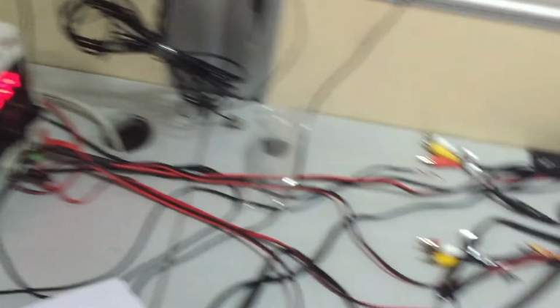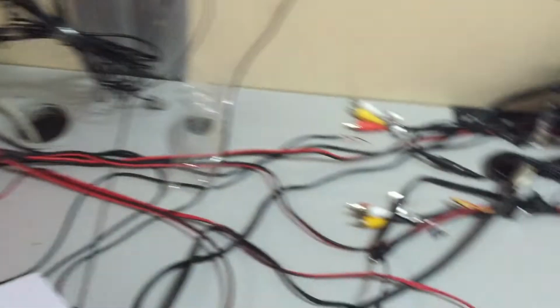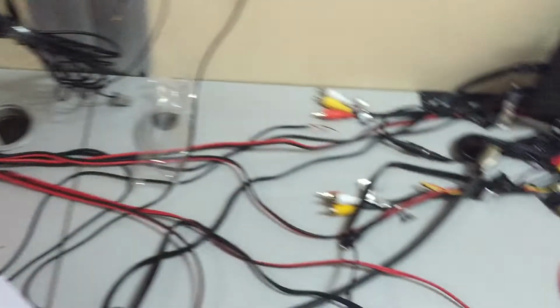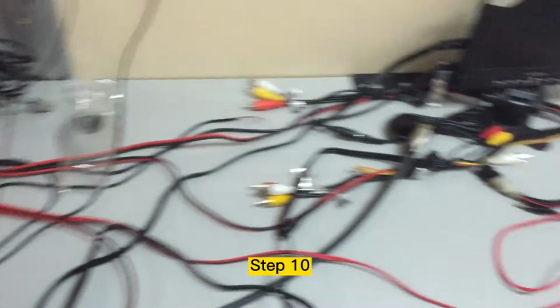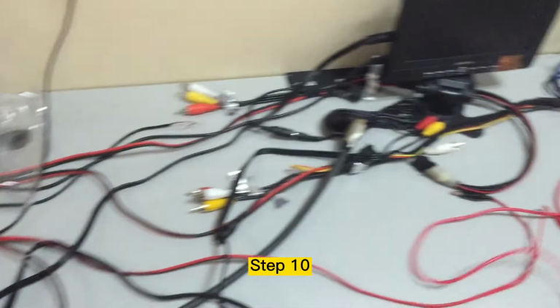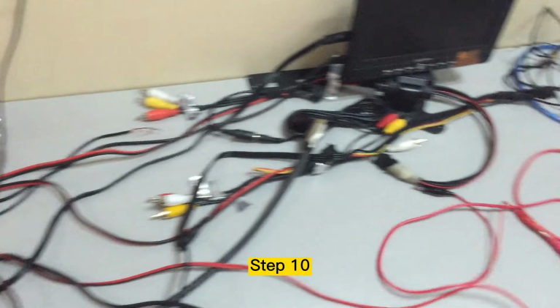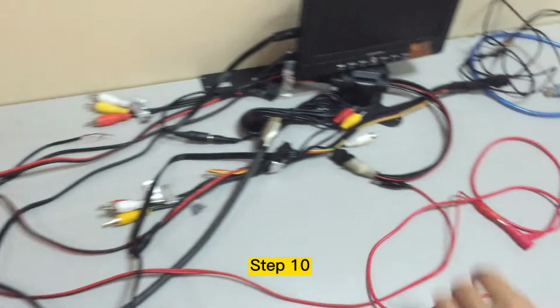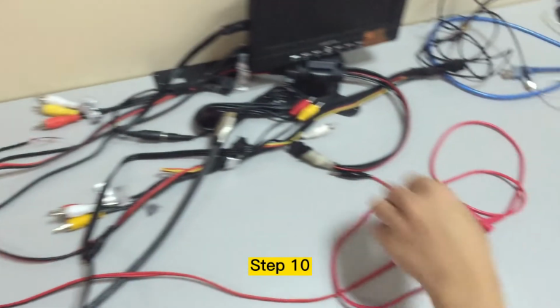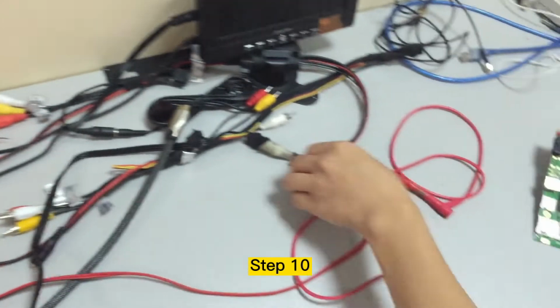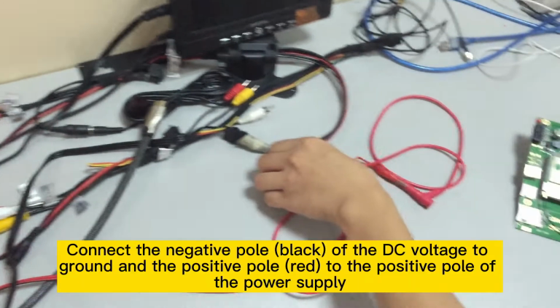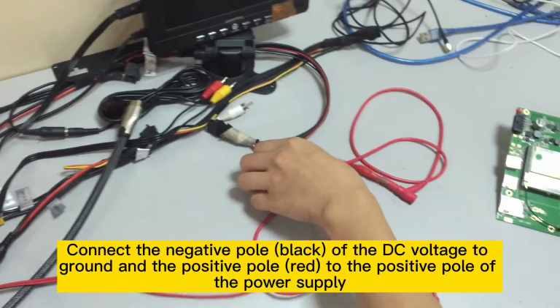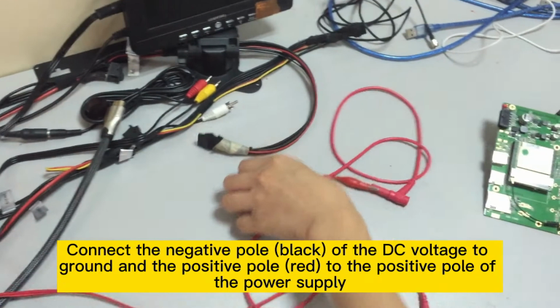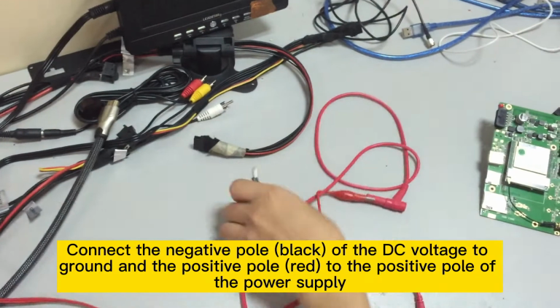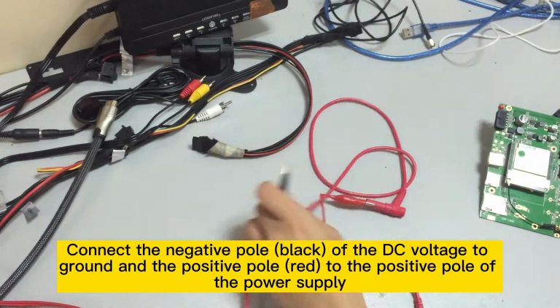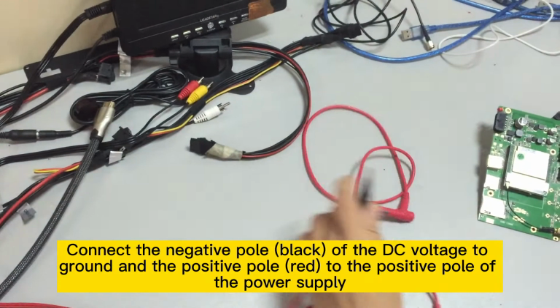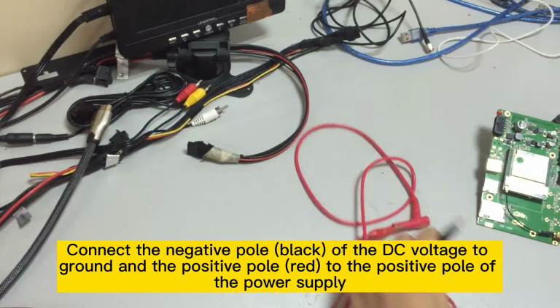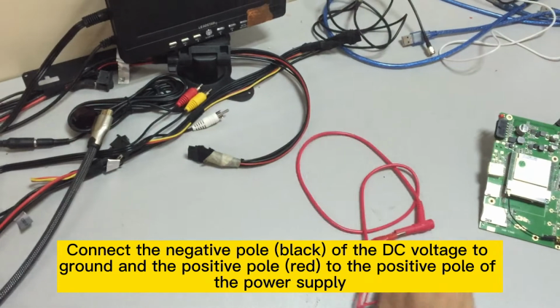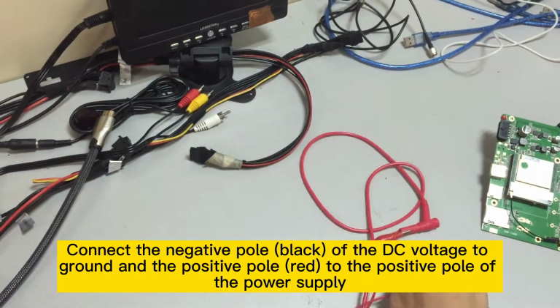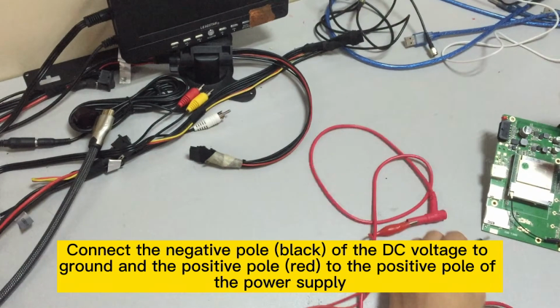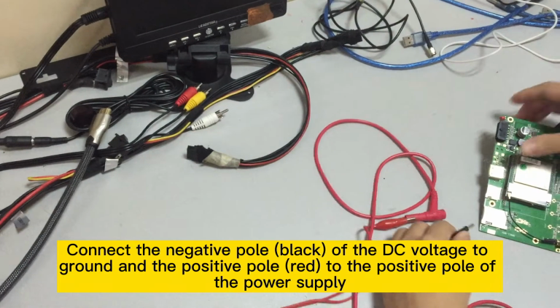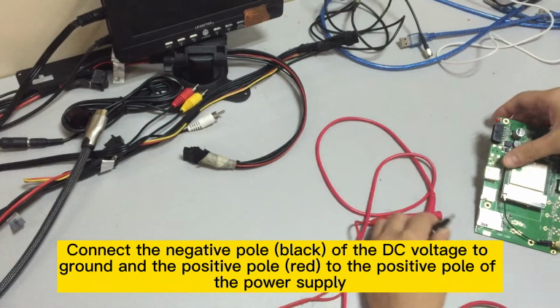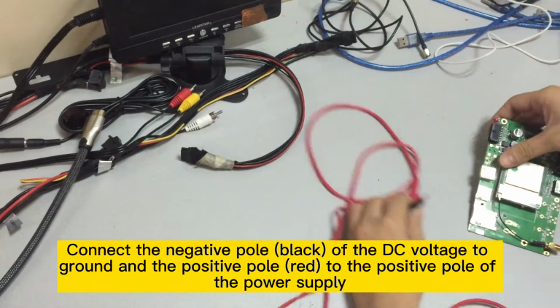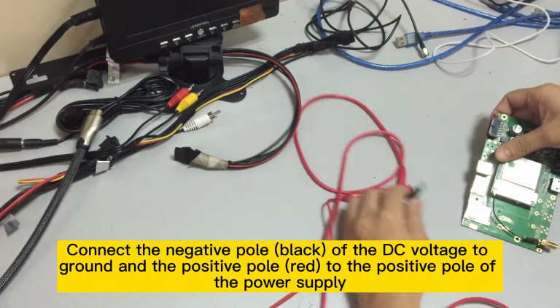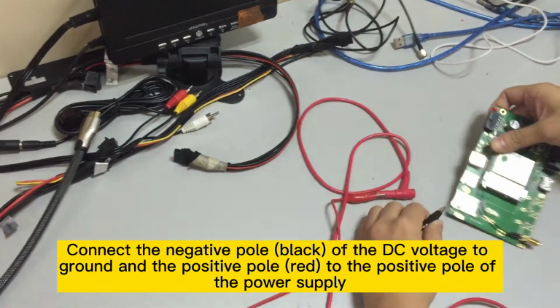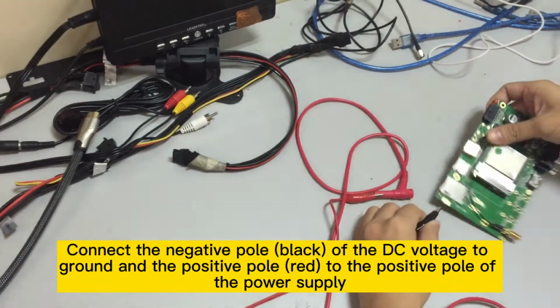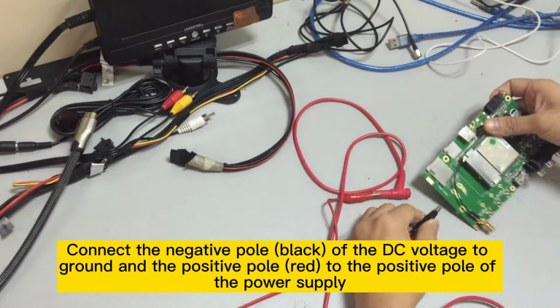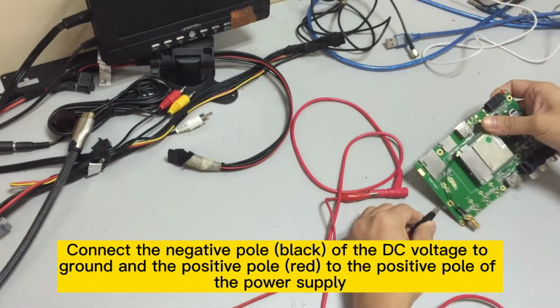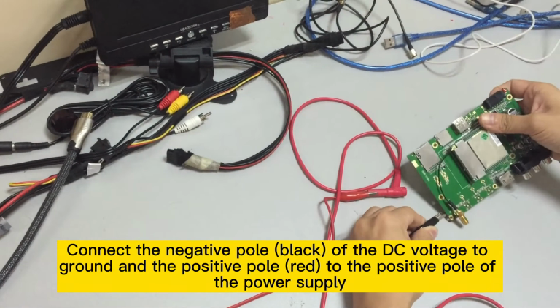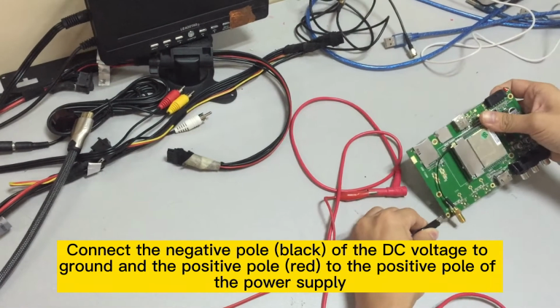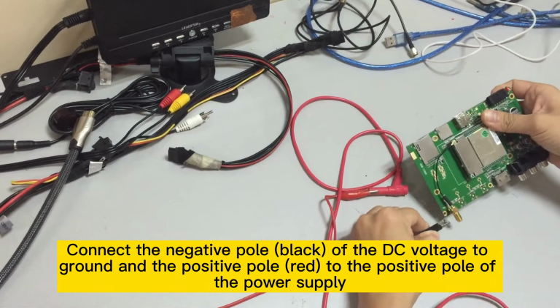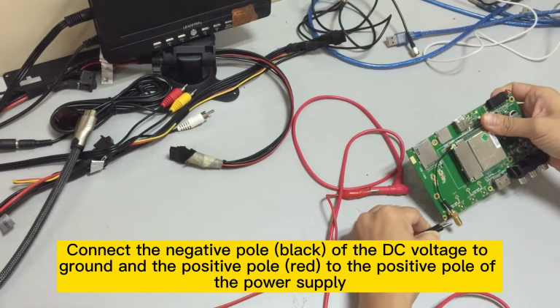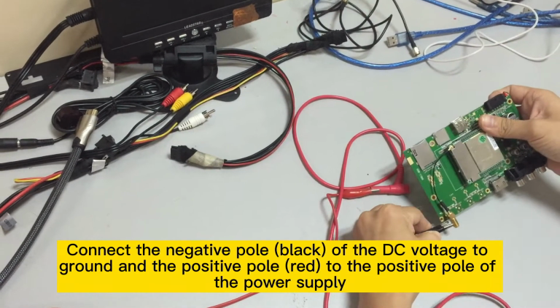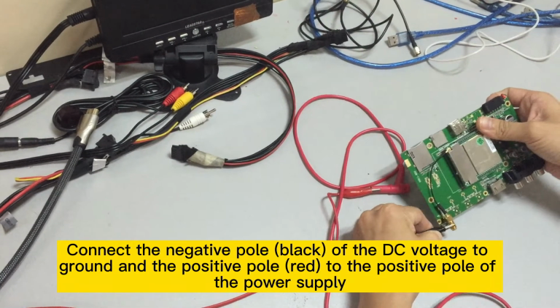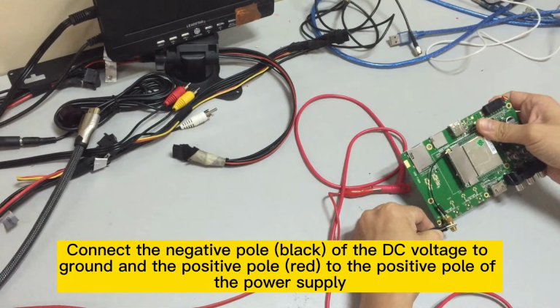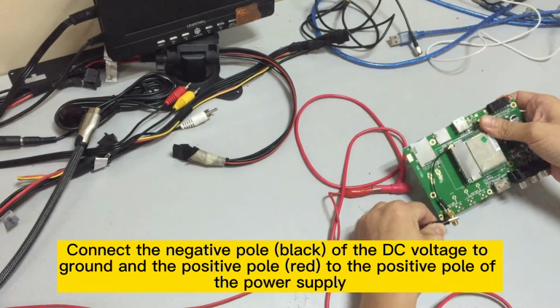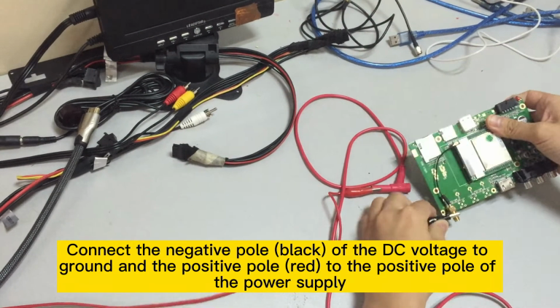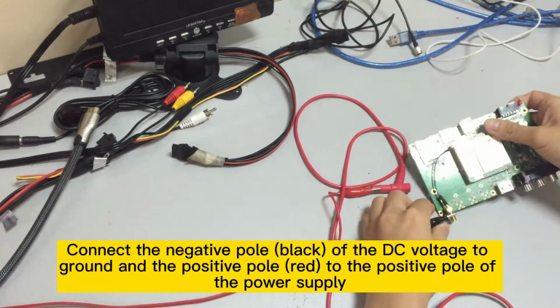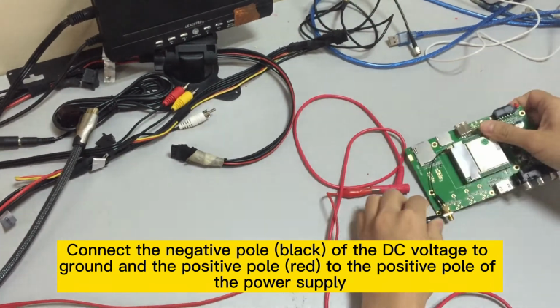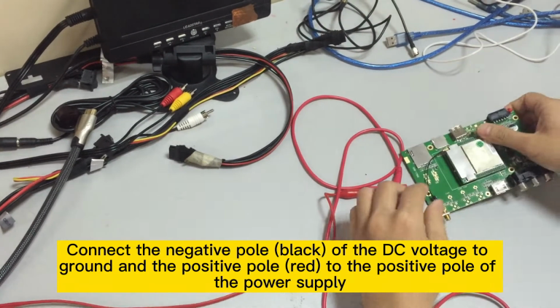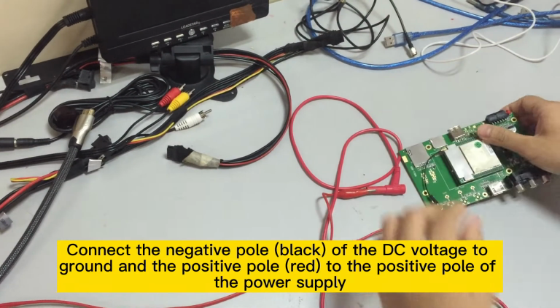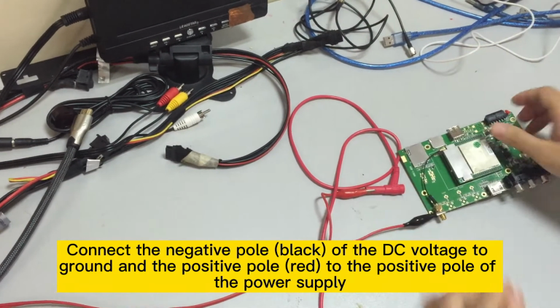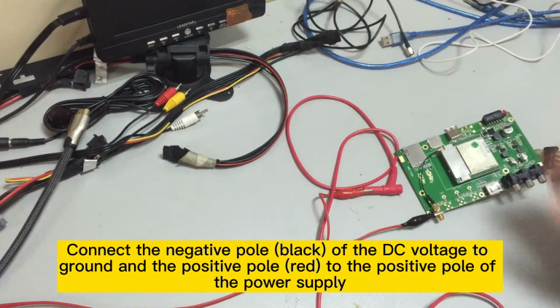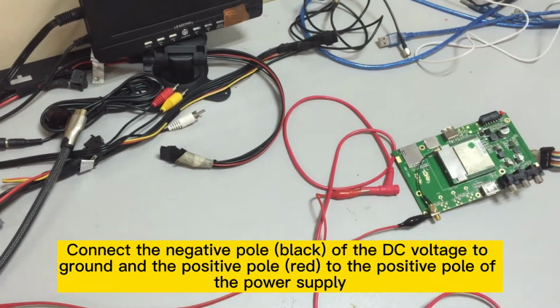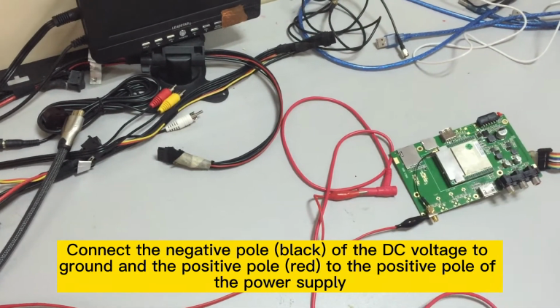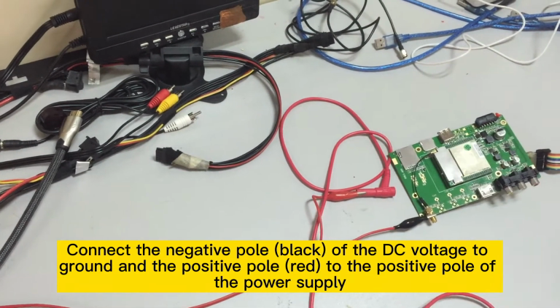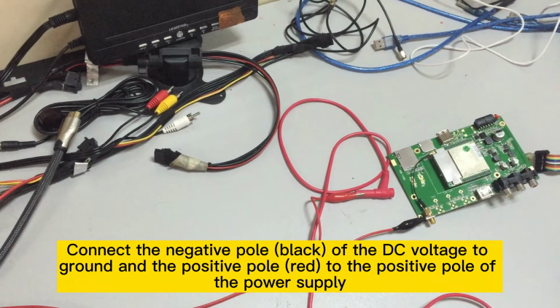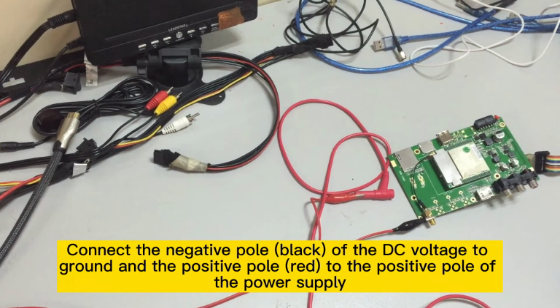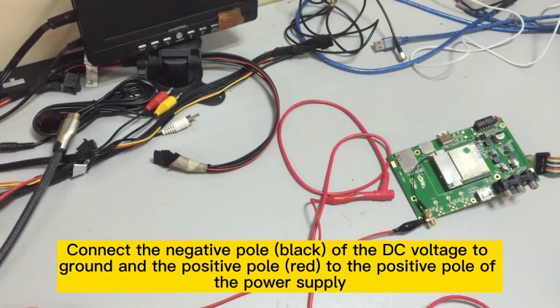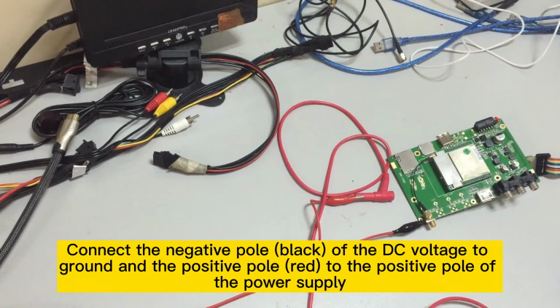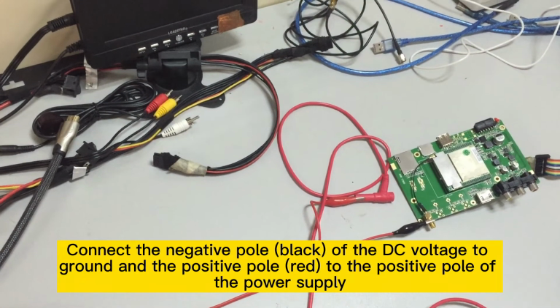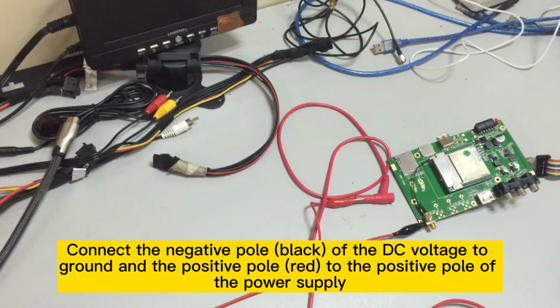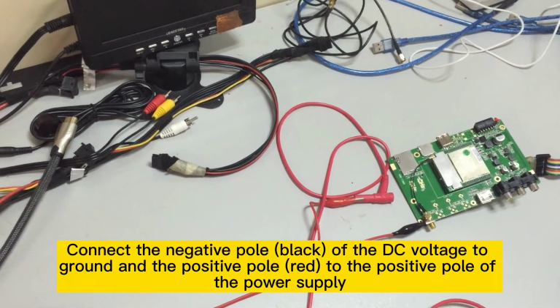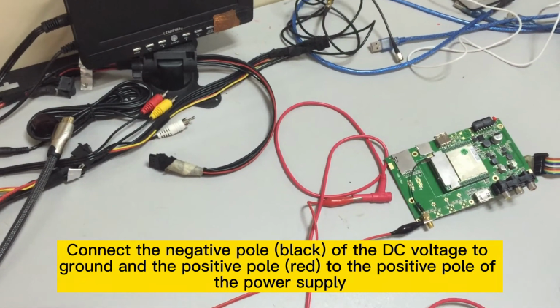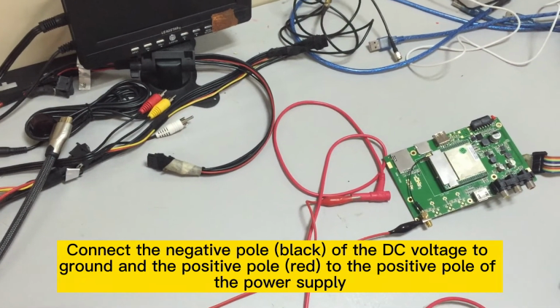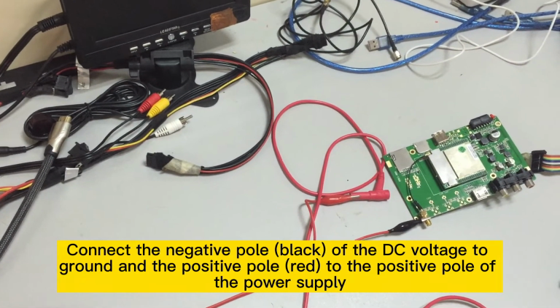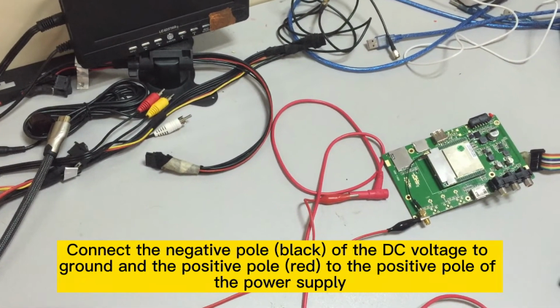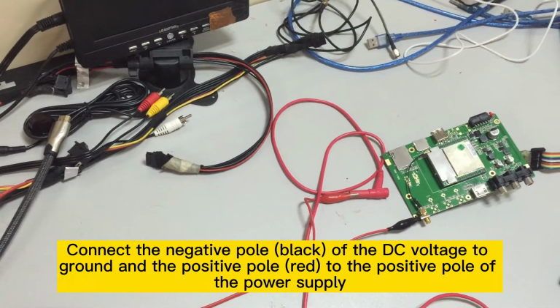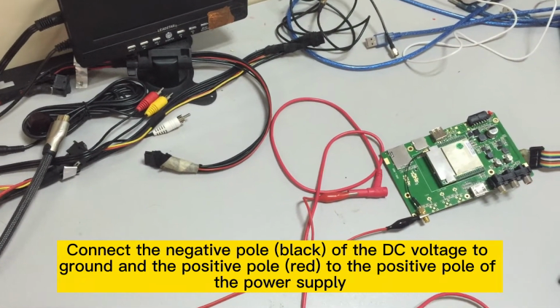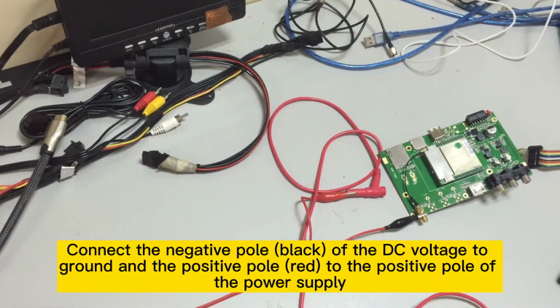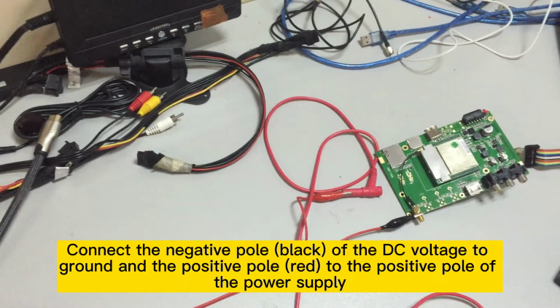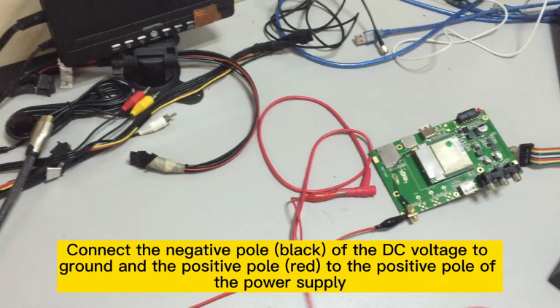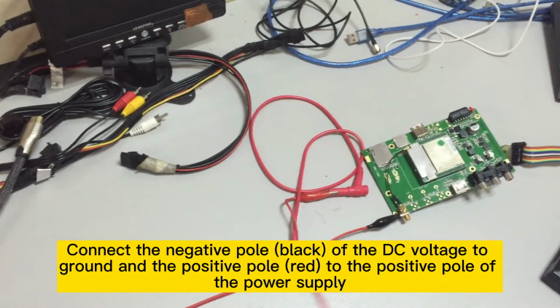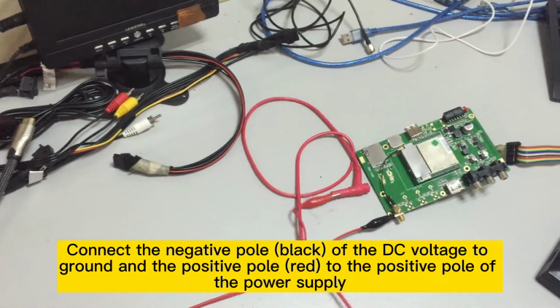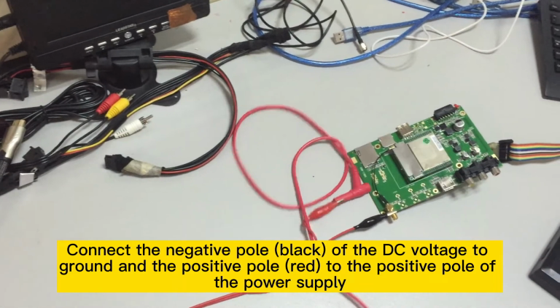Step 10: Connect the negative pole (black) of the DC voltage to ground, and the positive pole (red) to the positive pole of the power supply.